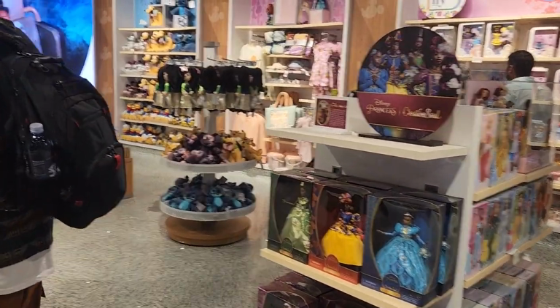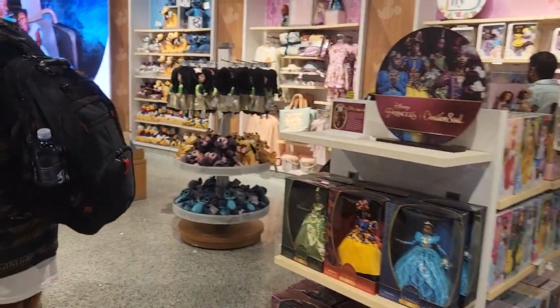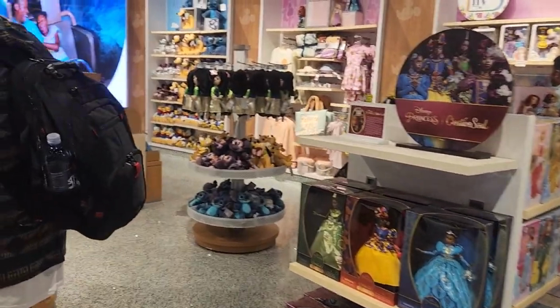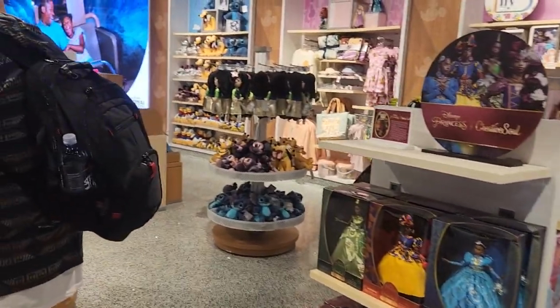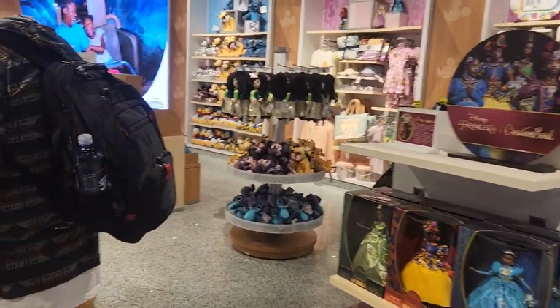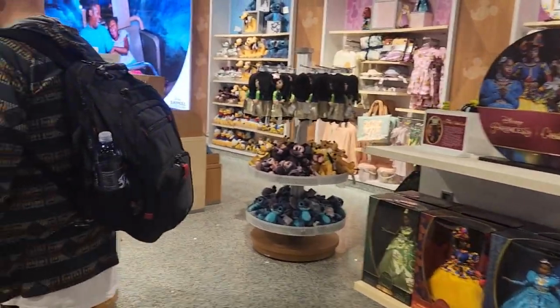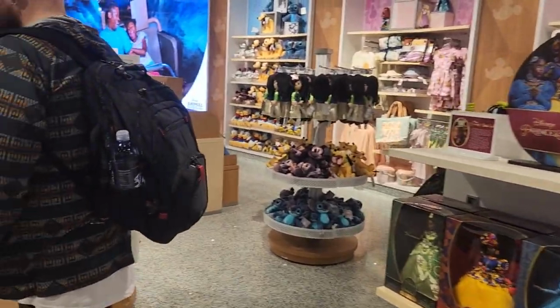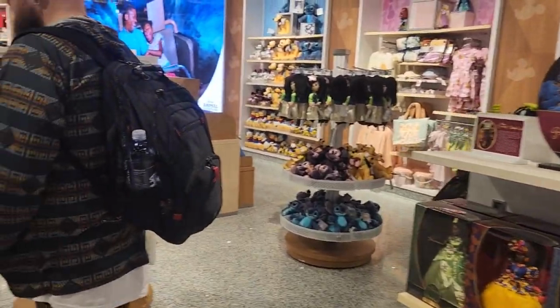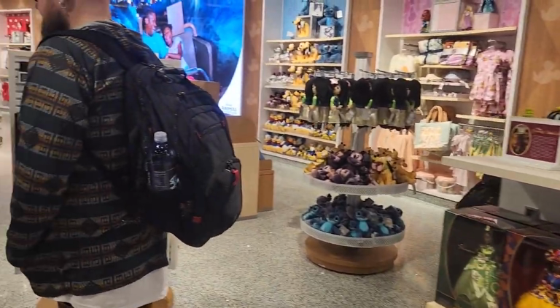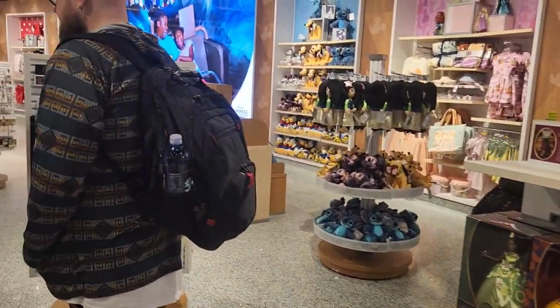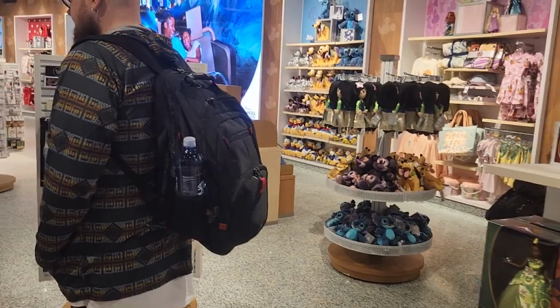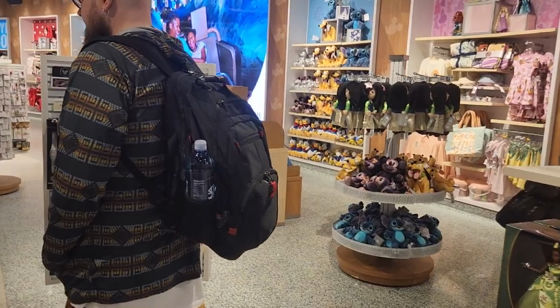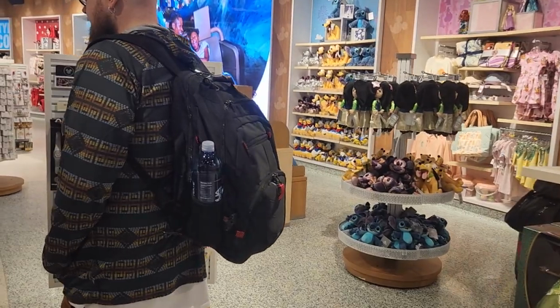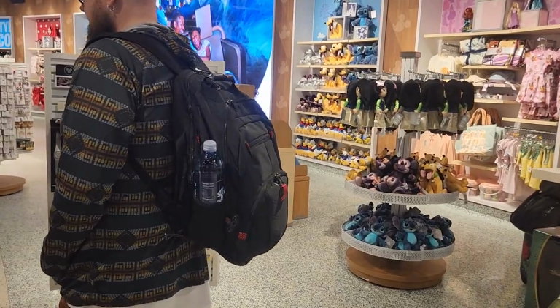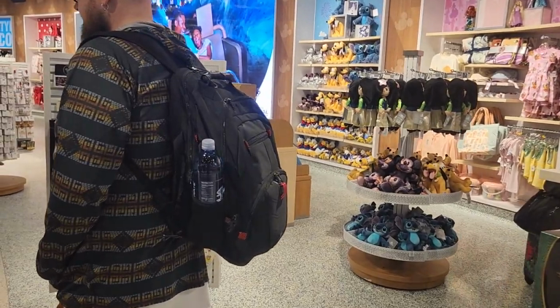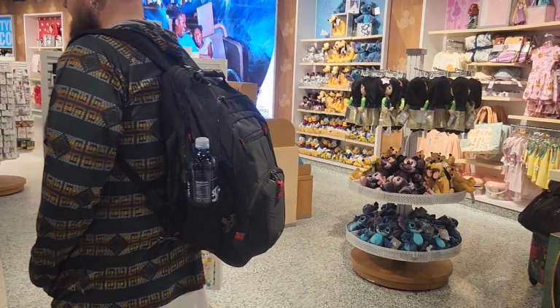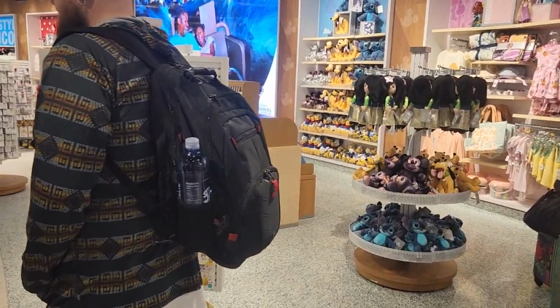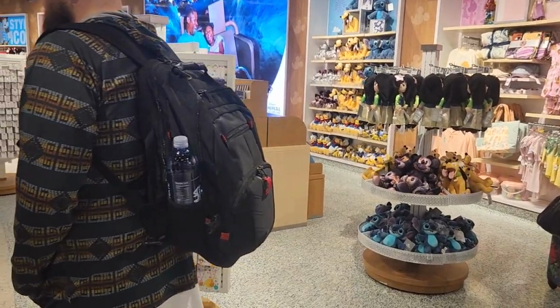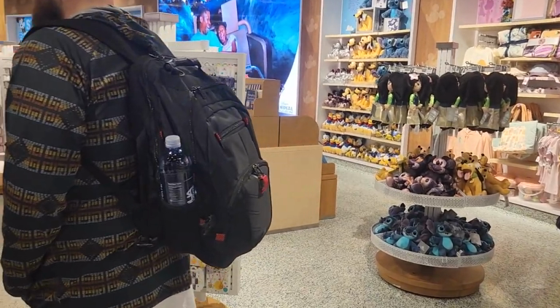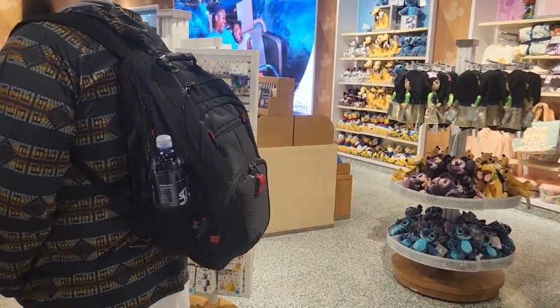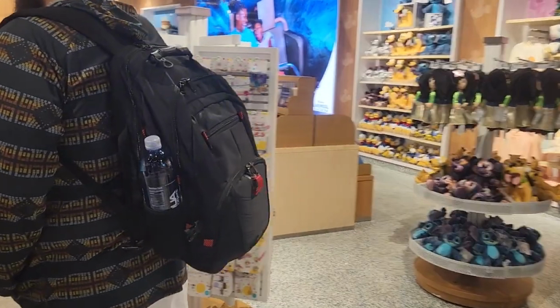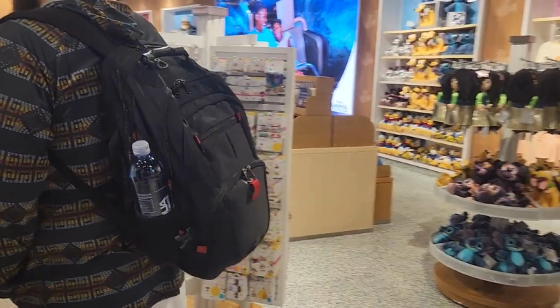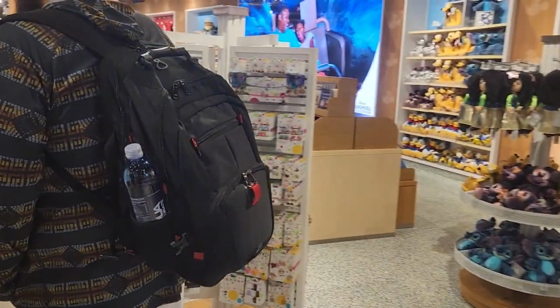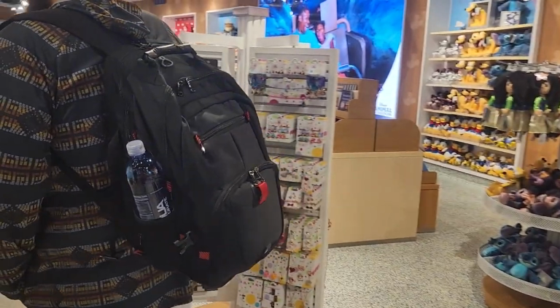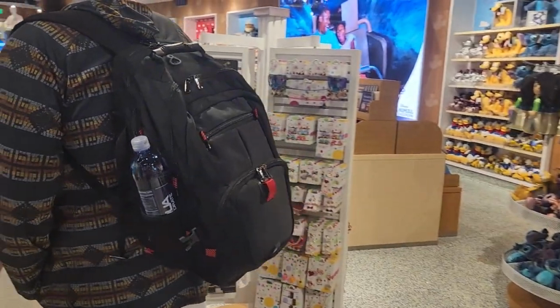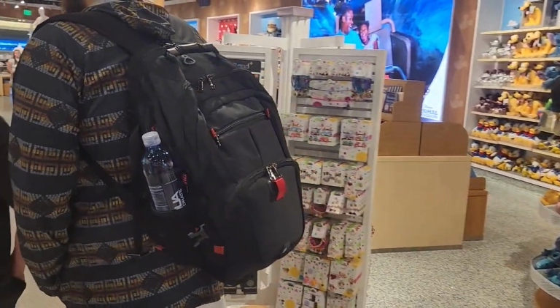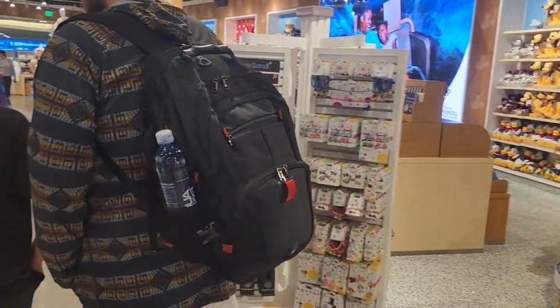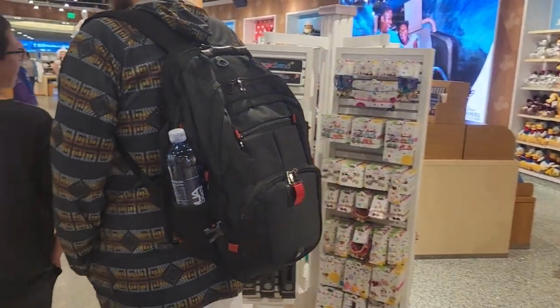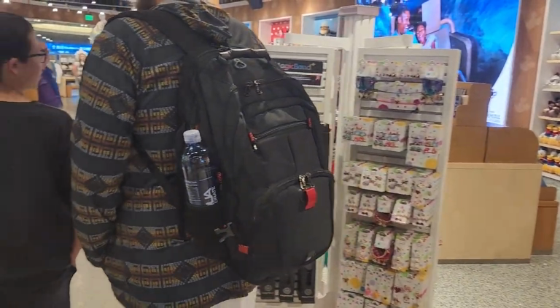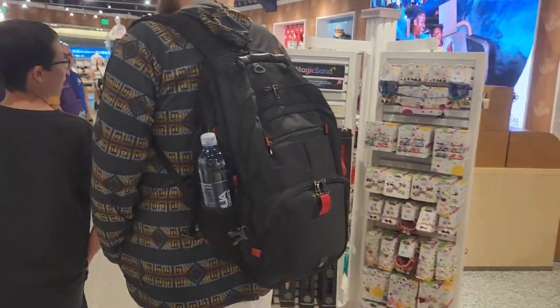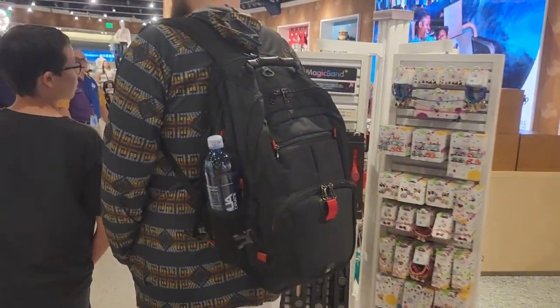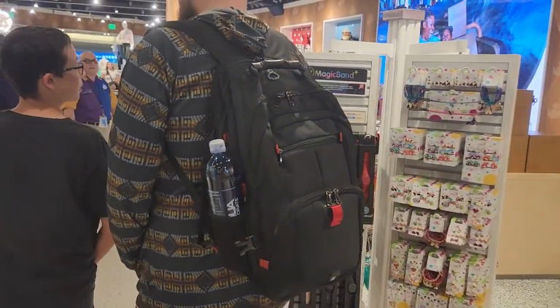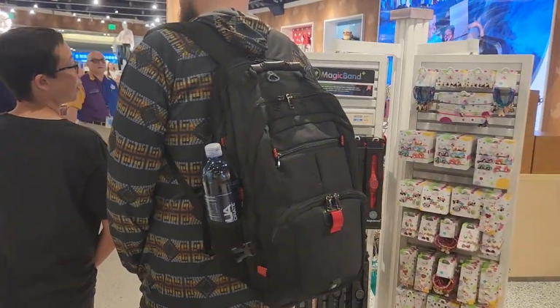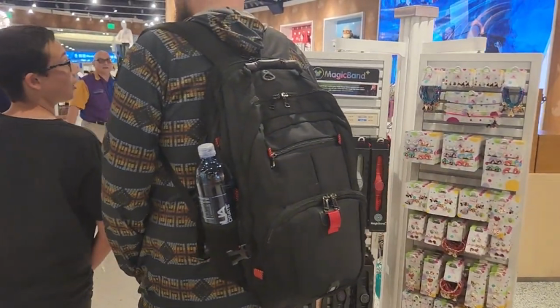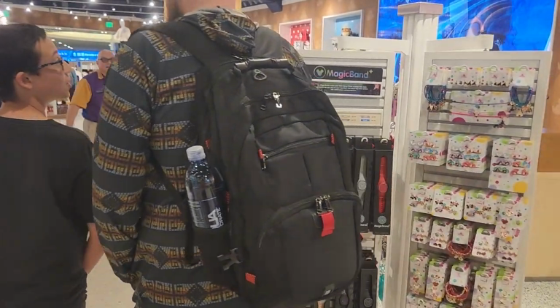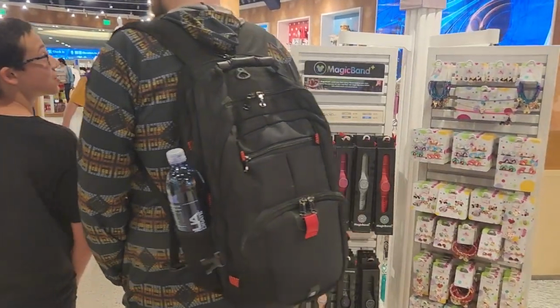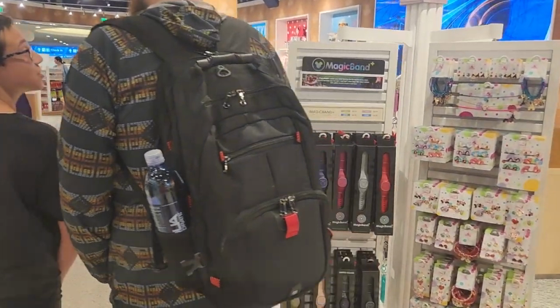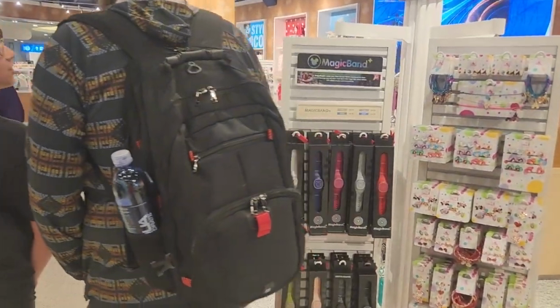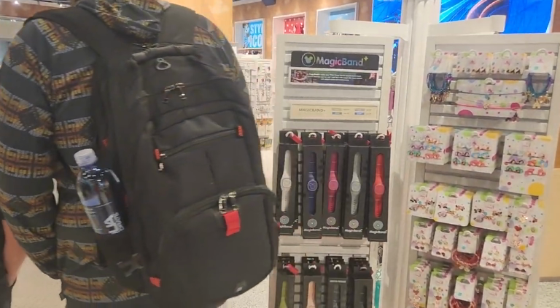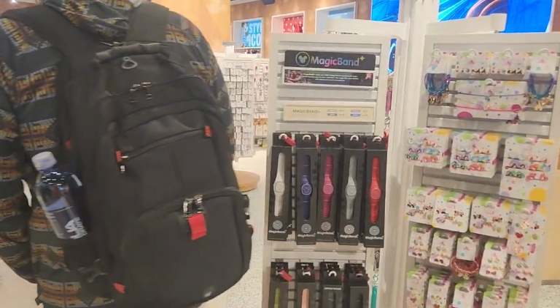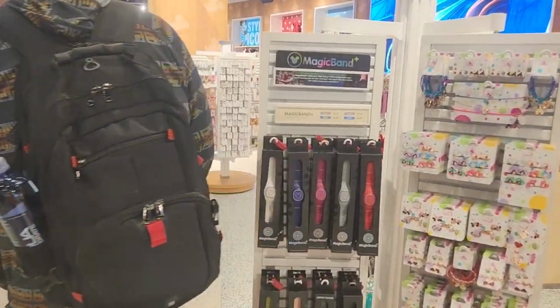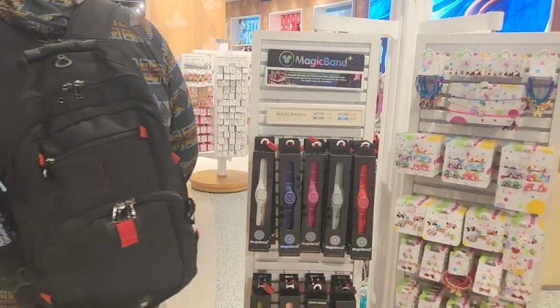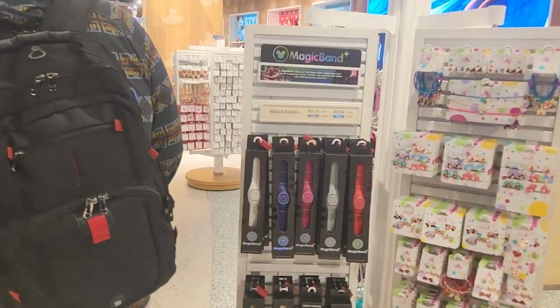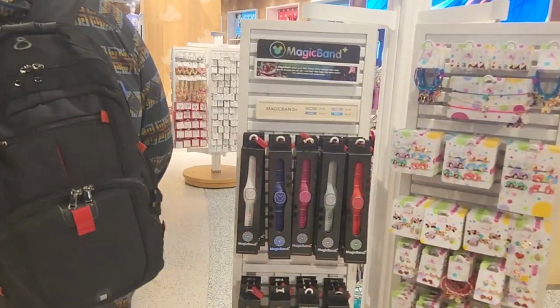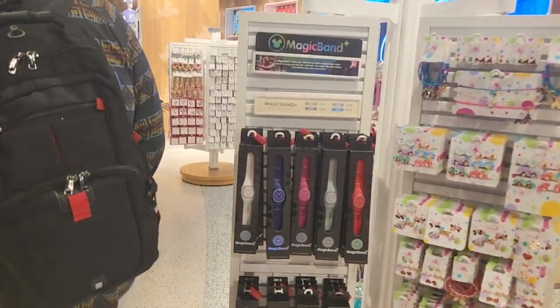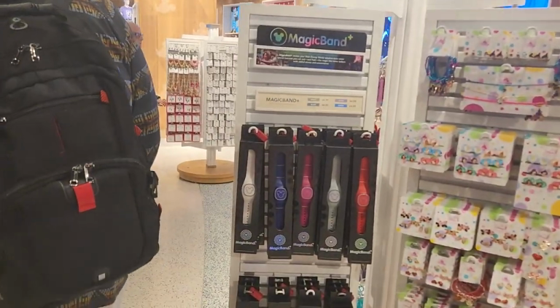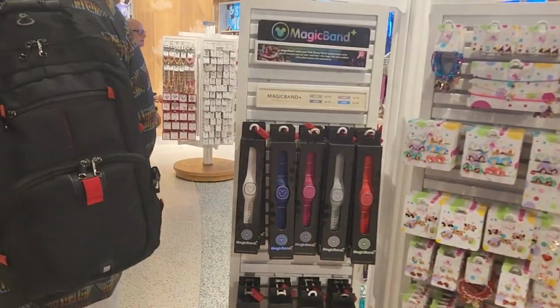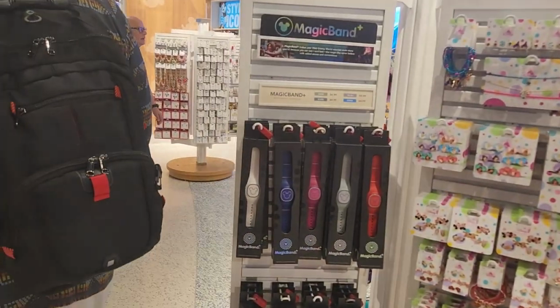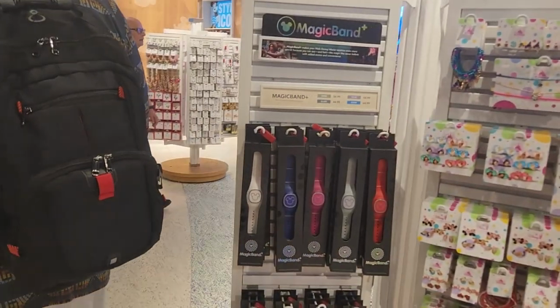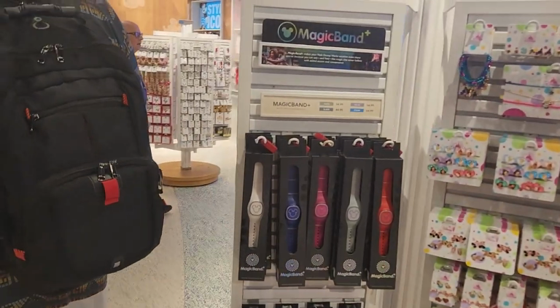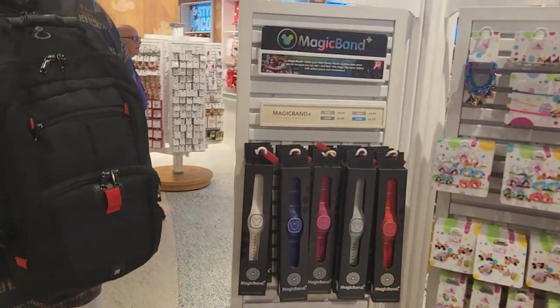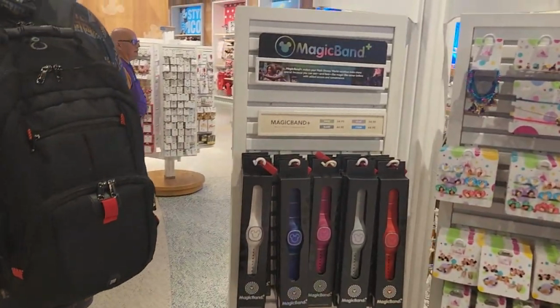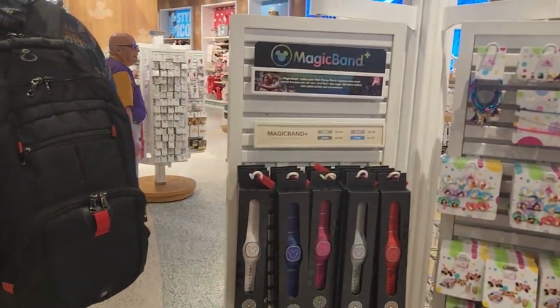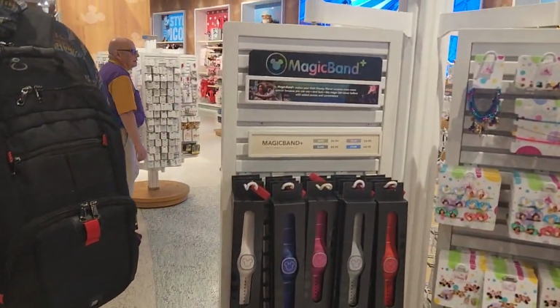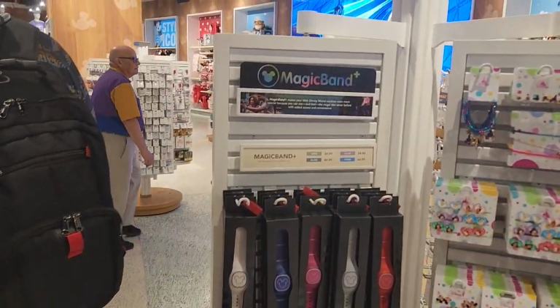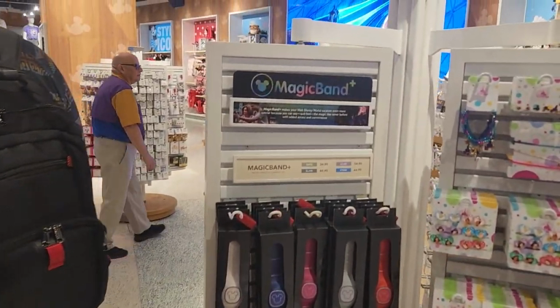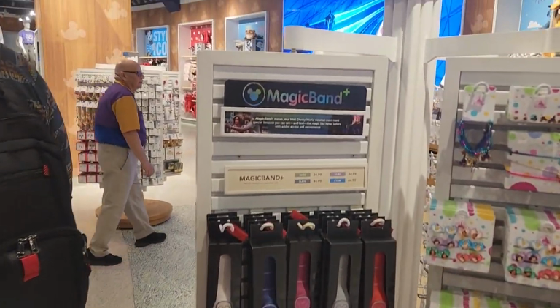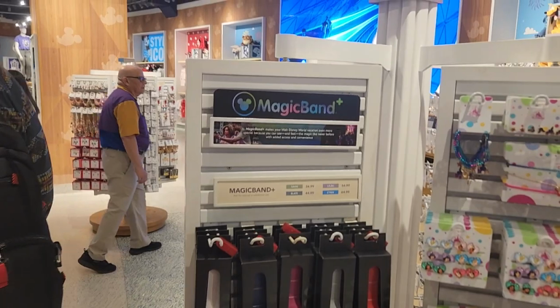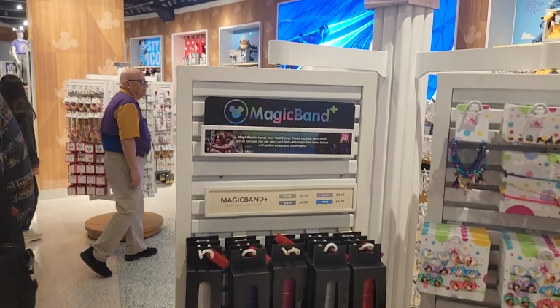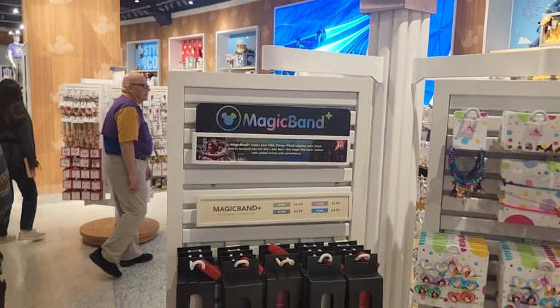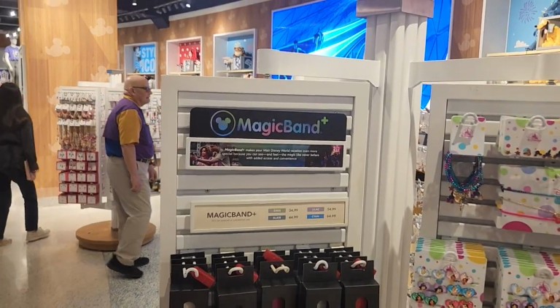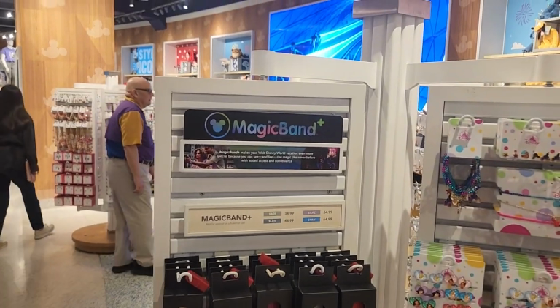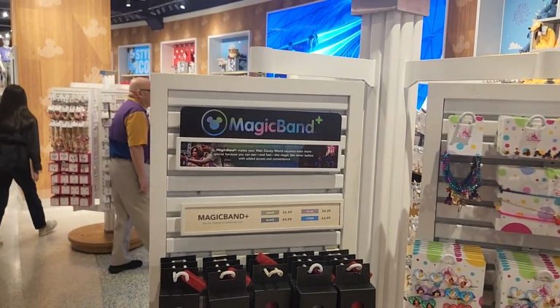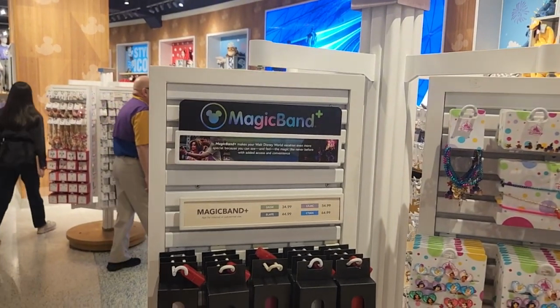I believe they do accept your discounts as well. Check out the Magic Band Plus.